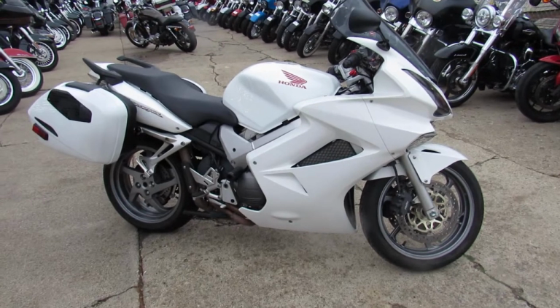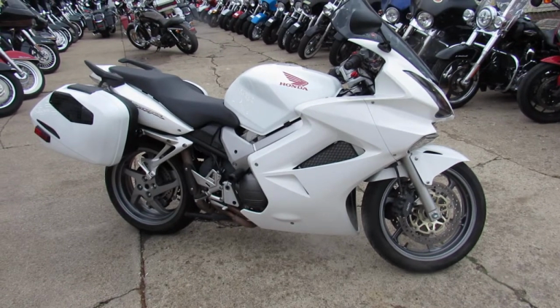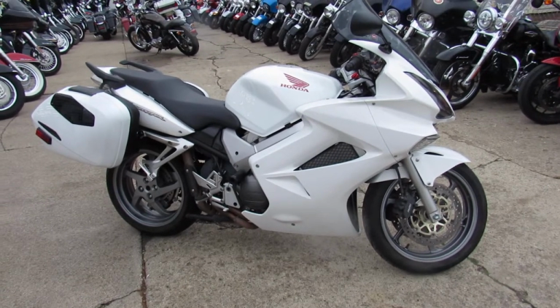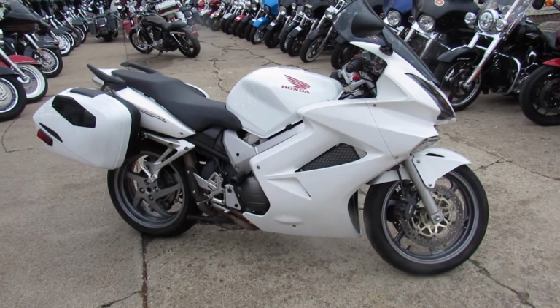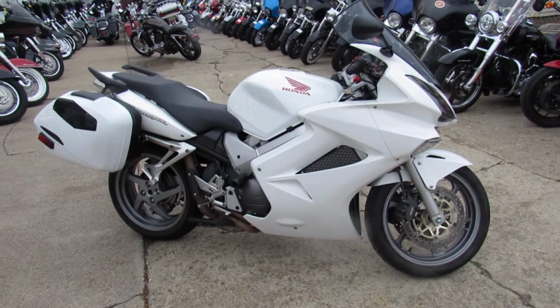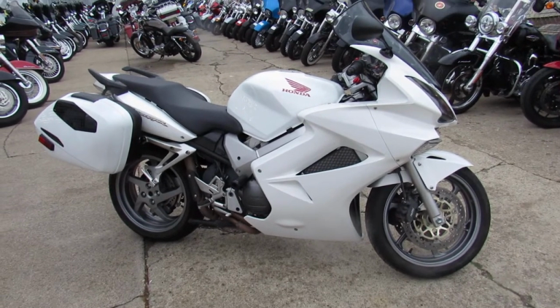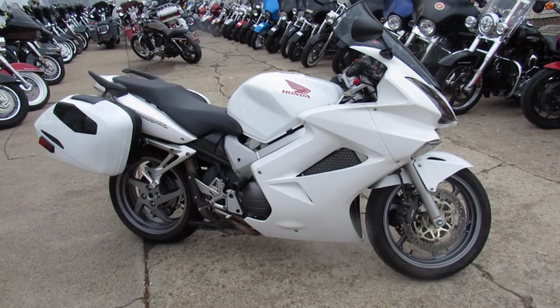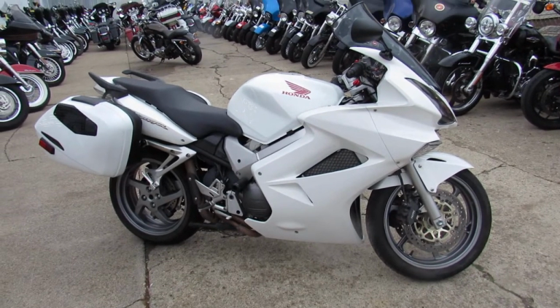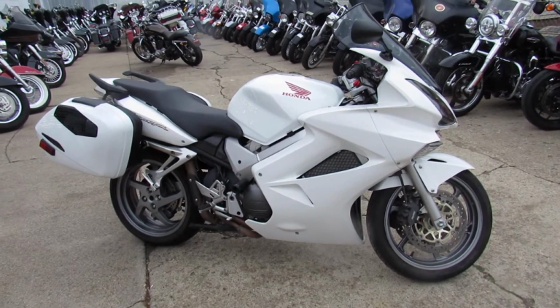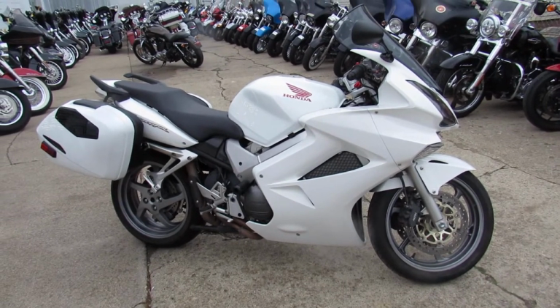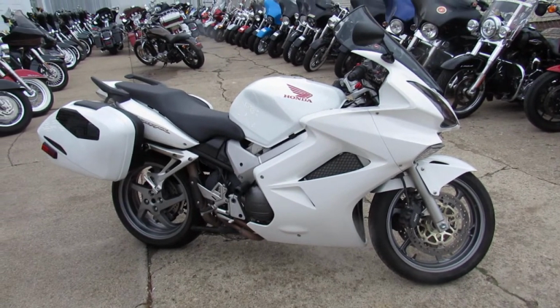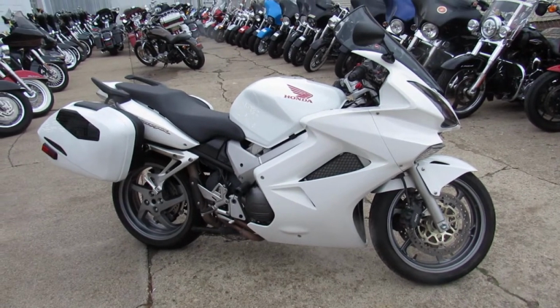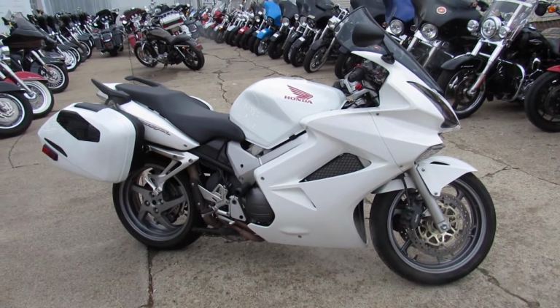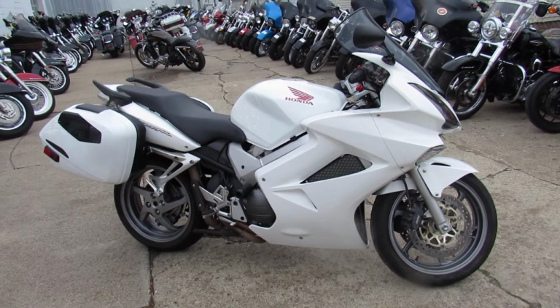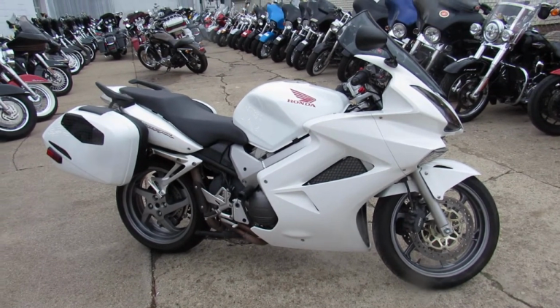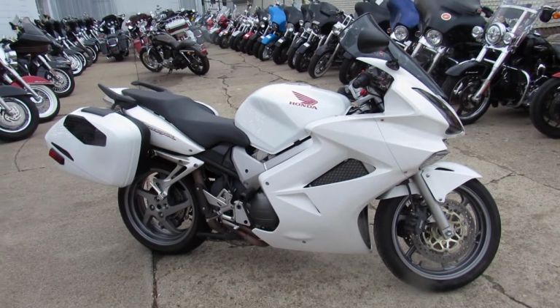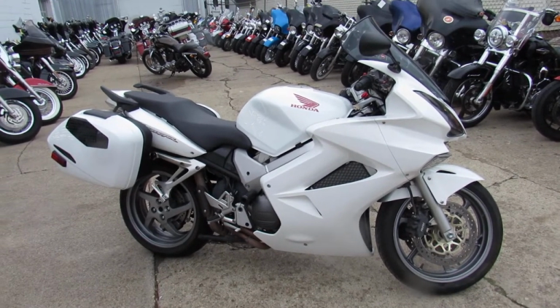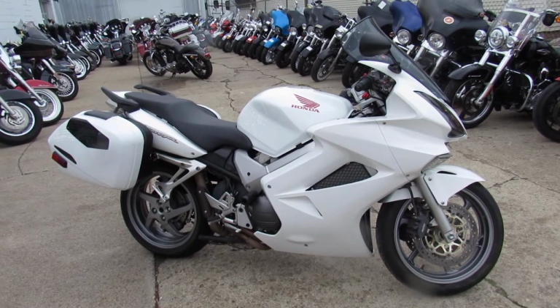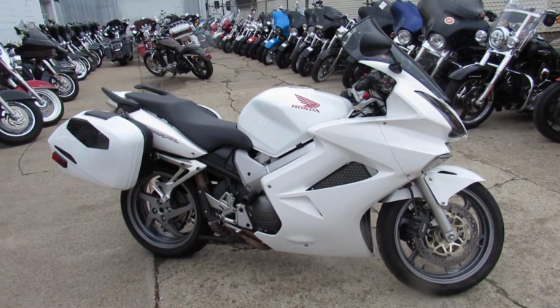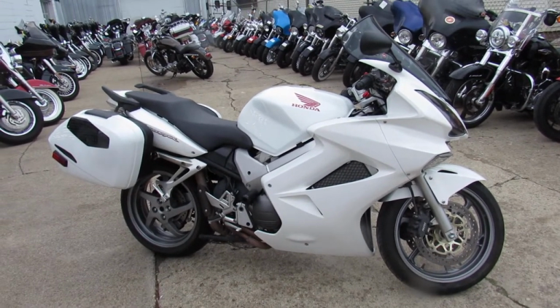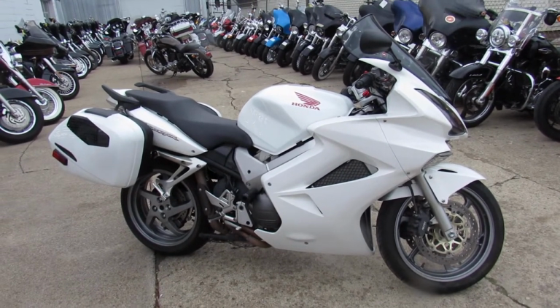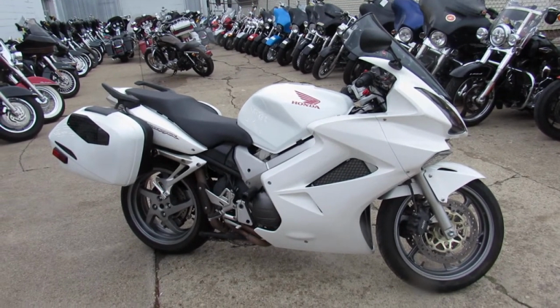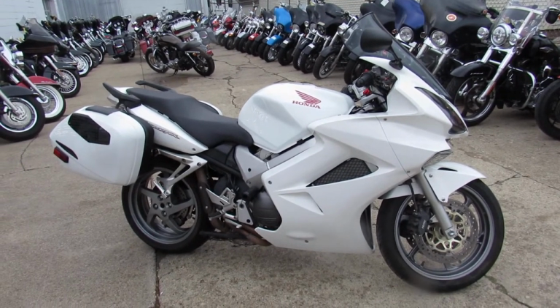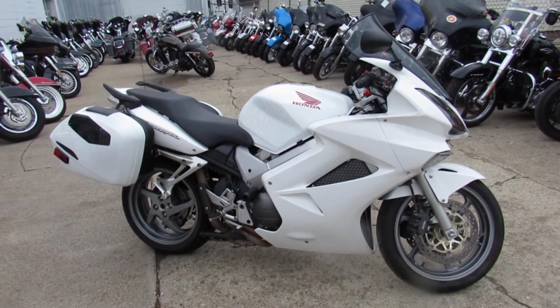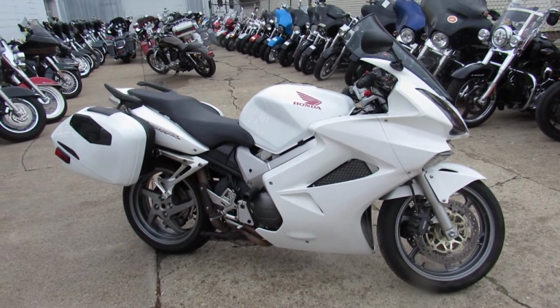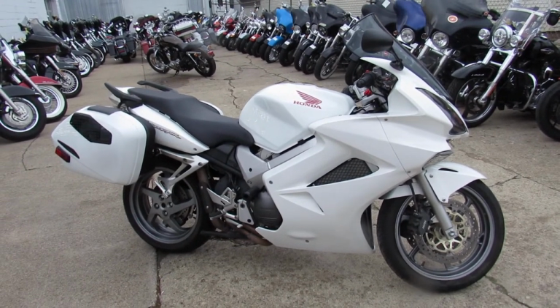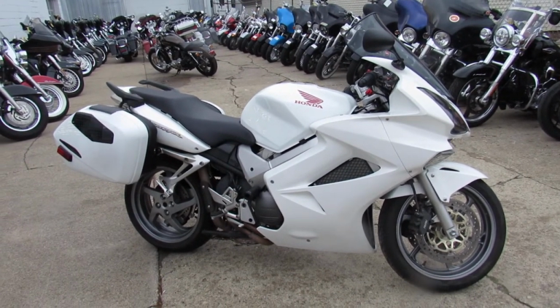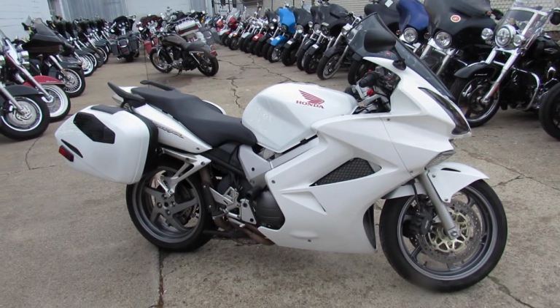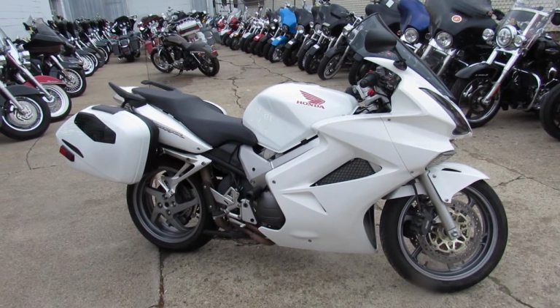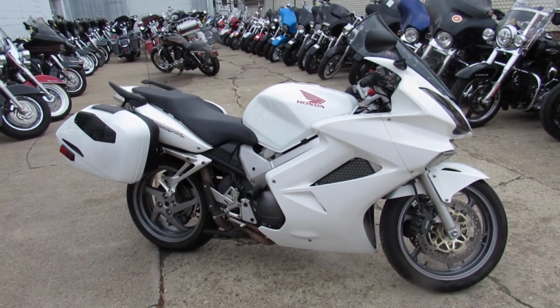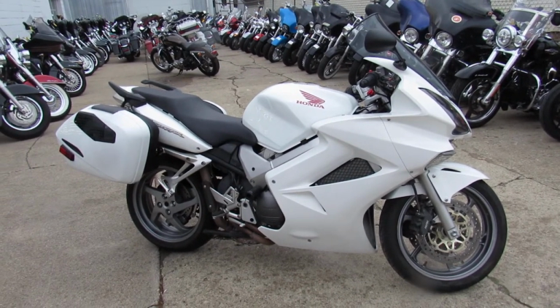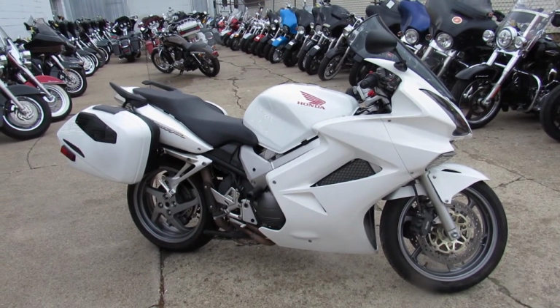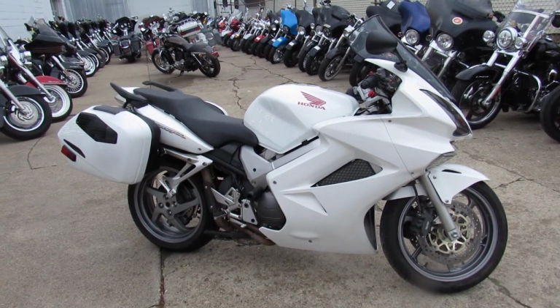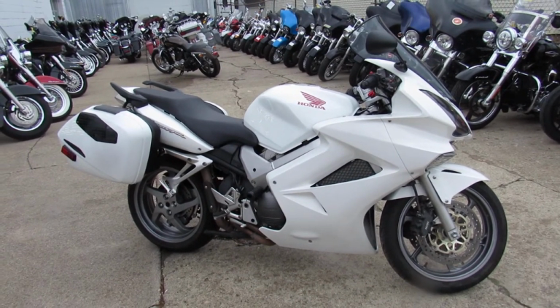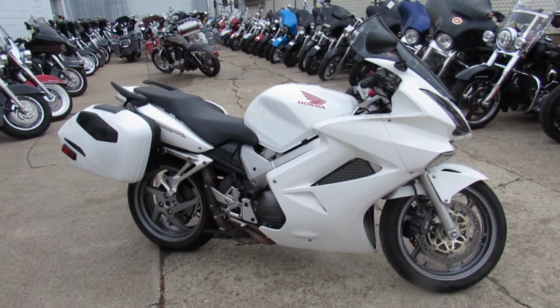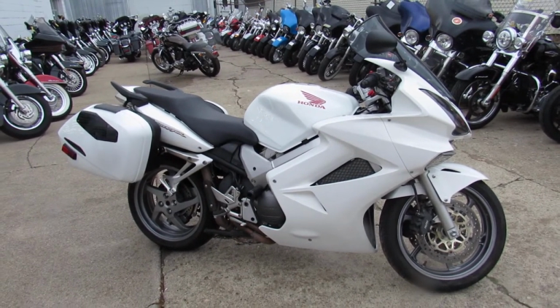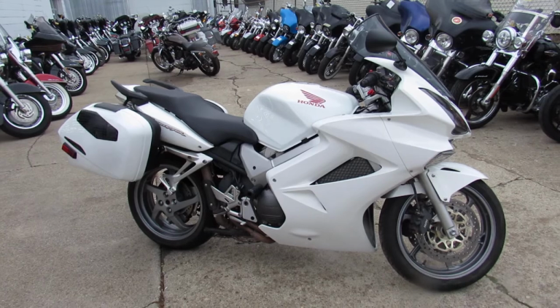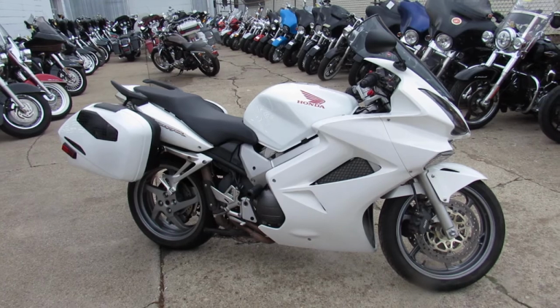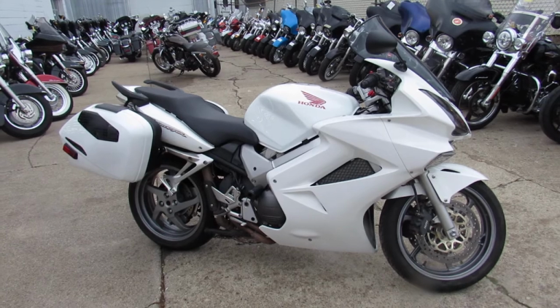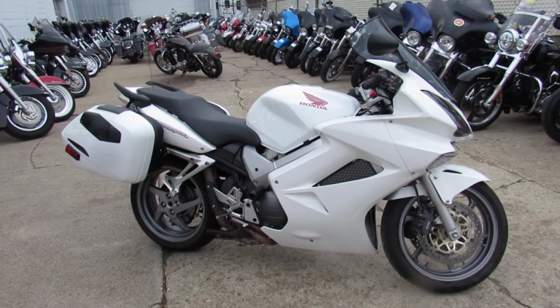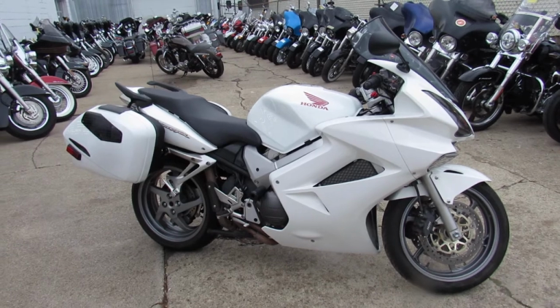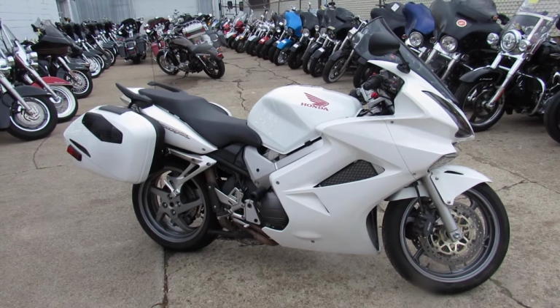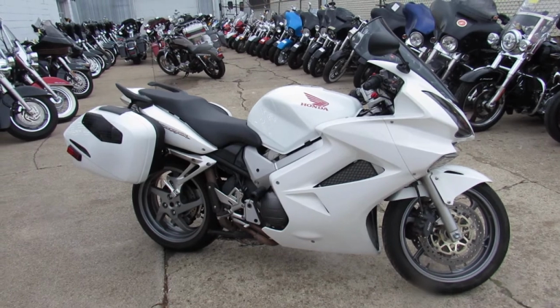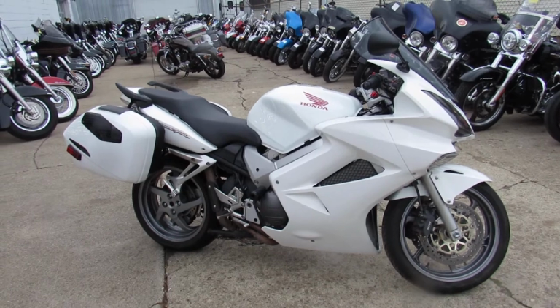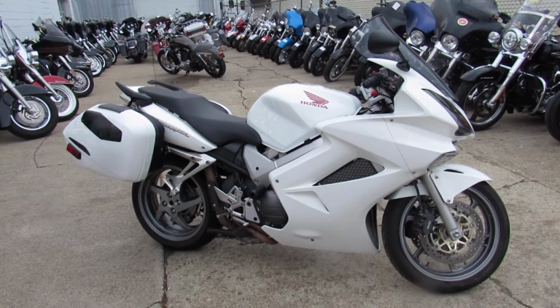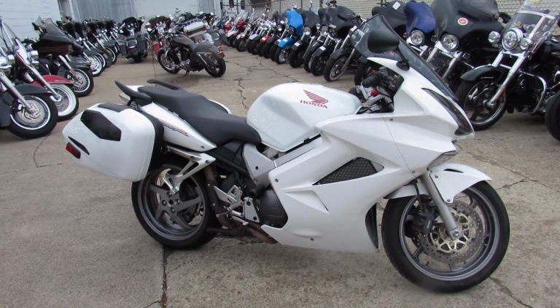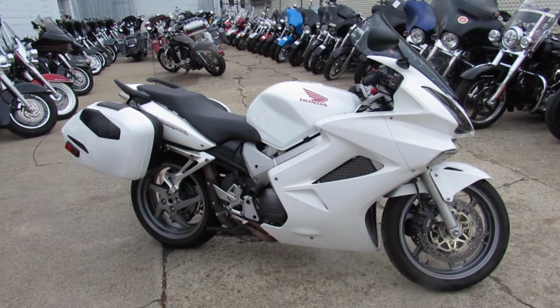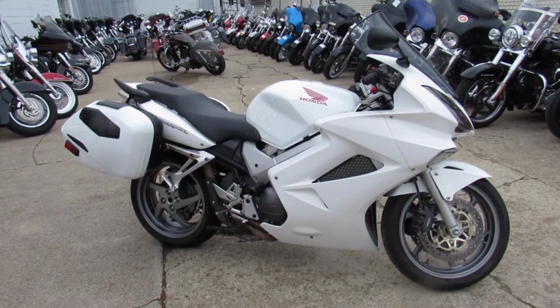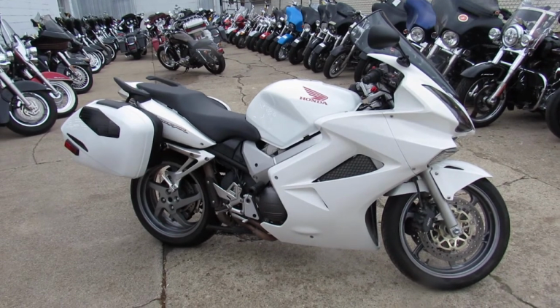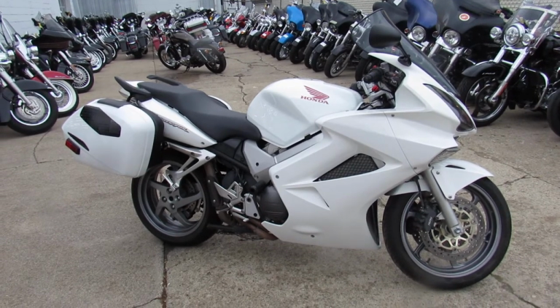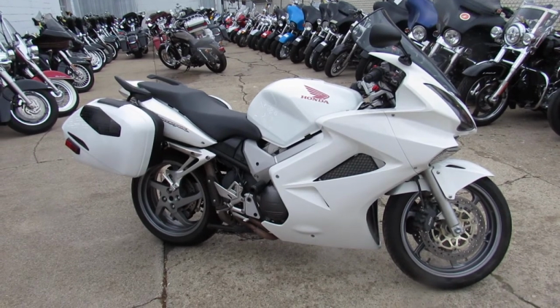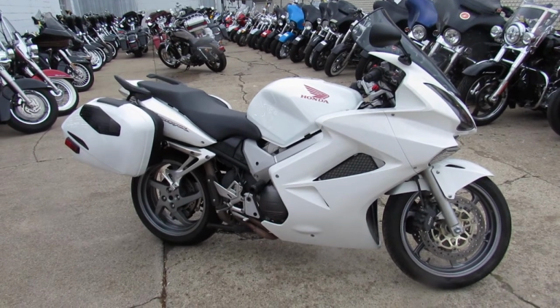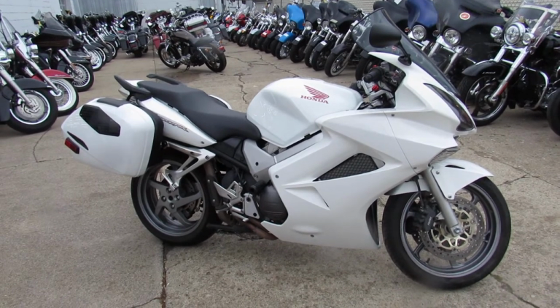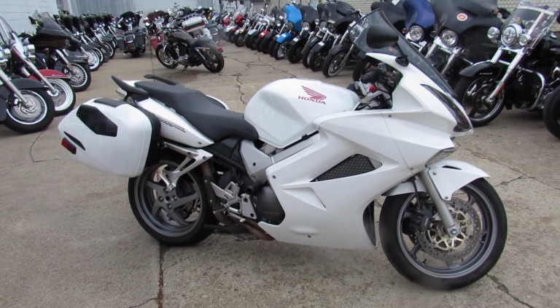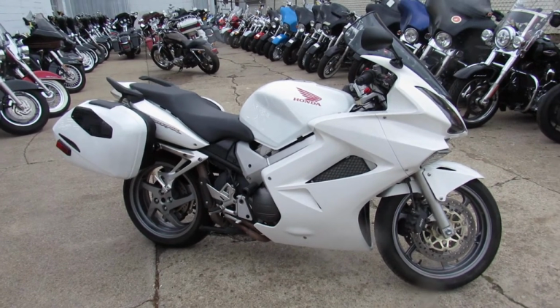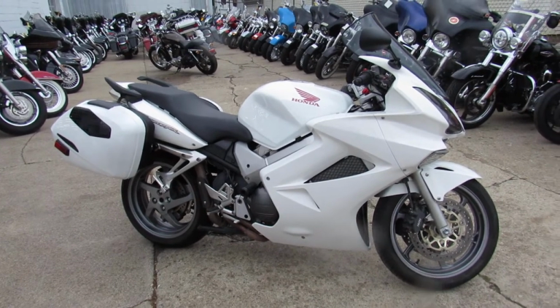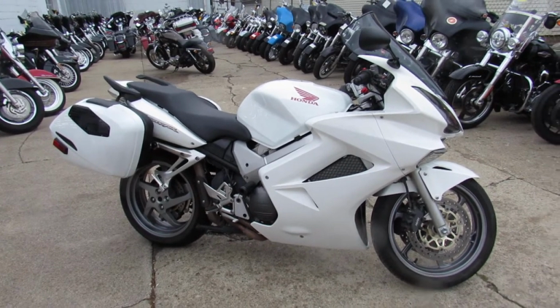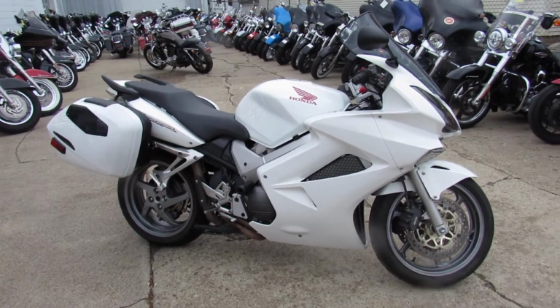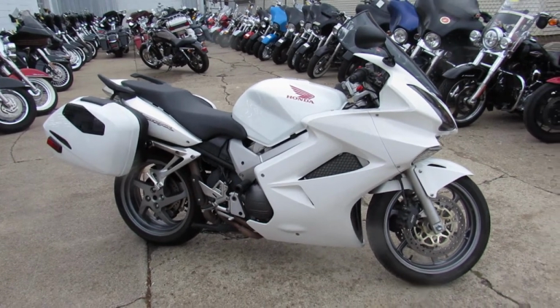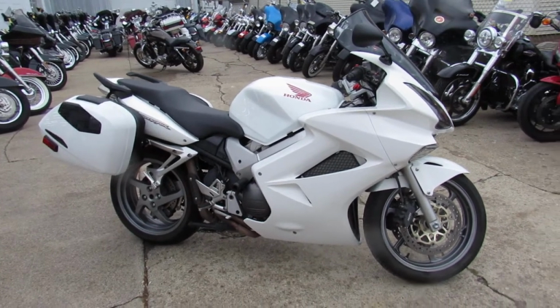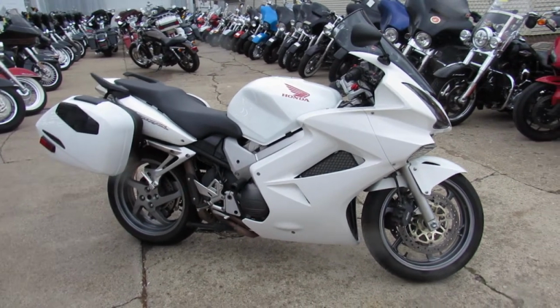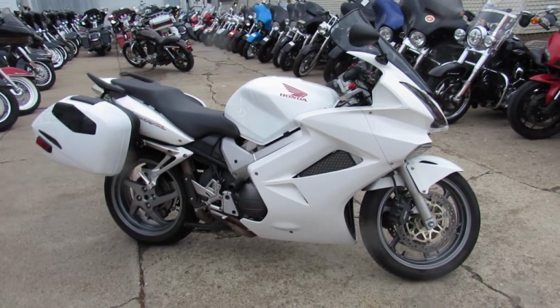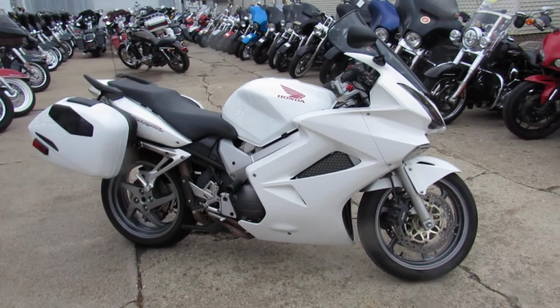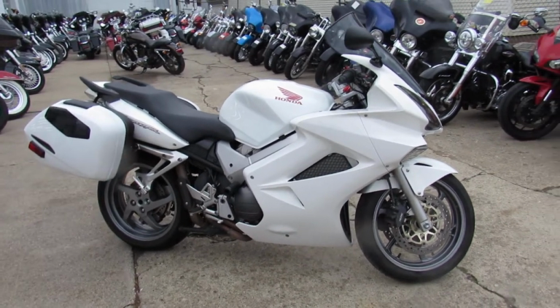Hey guys, Aaron and Andrew at Approval Powersports doing some video on the used bikes we got in the showroom — over 600 used bikes.